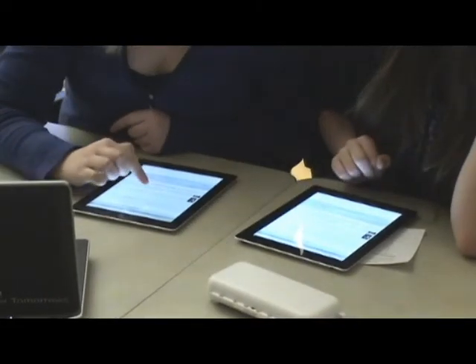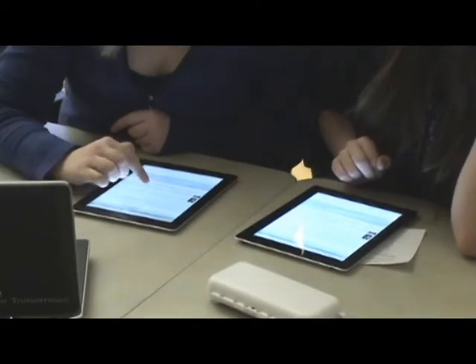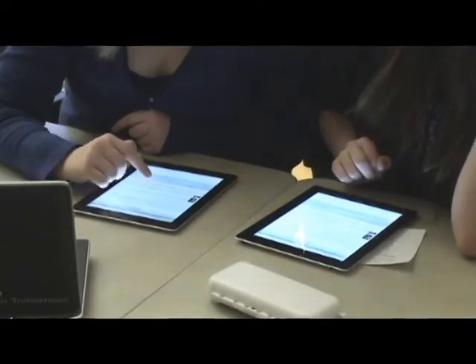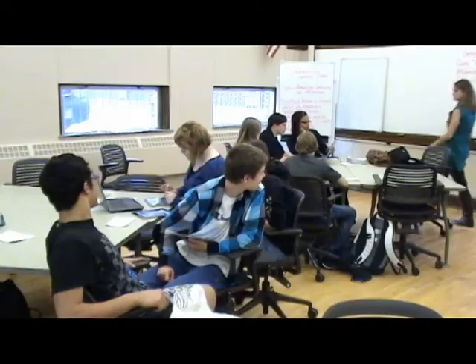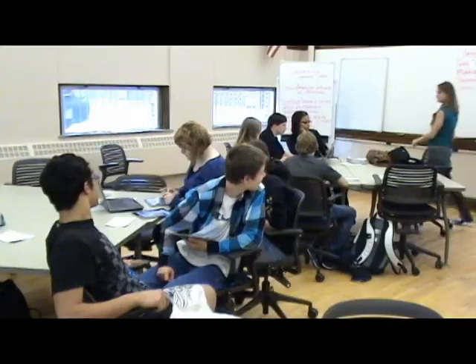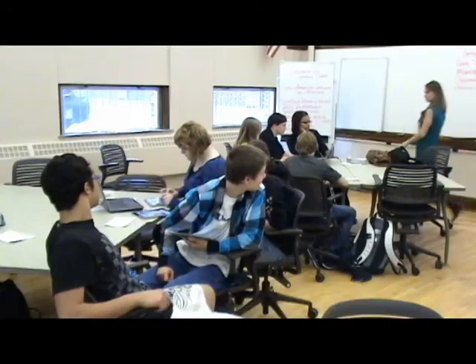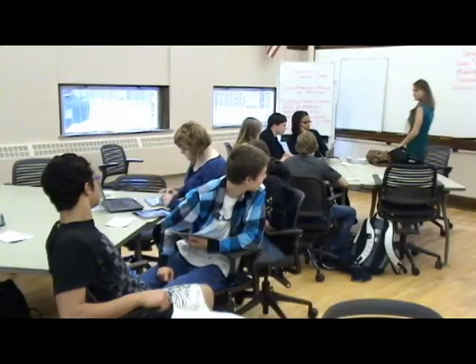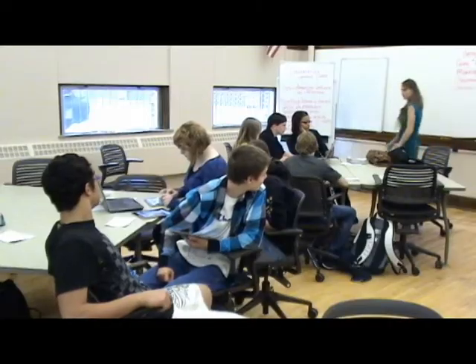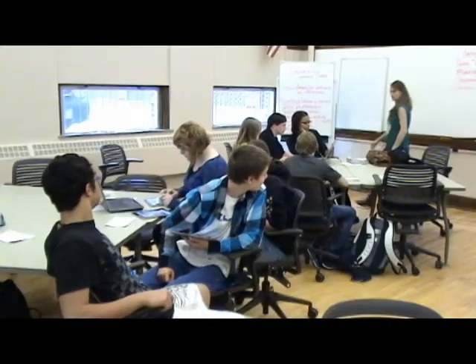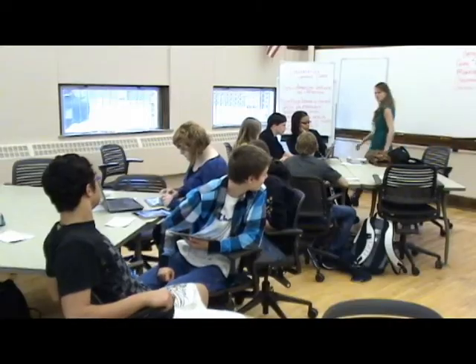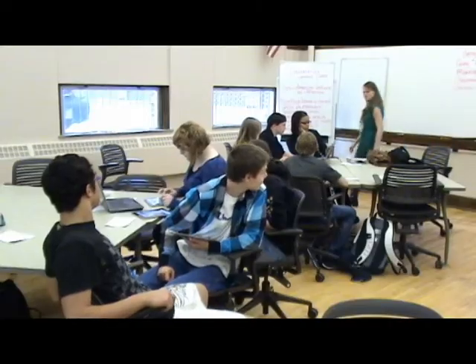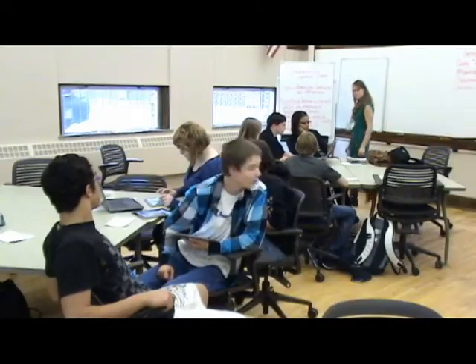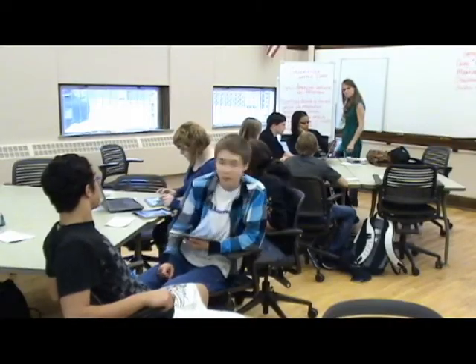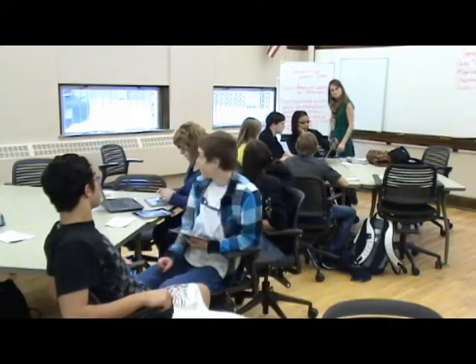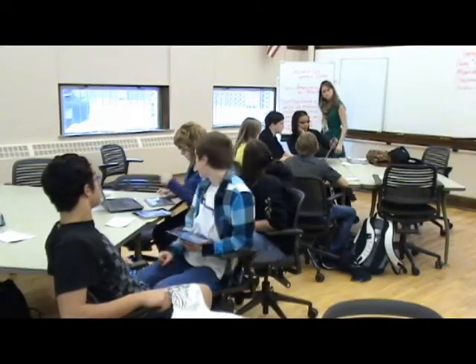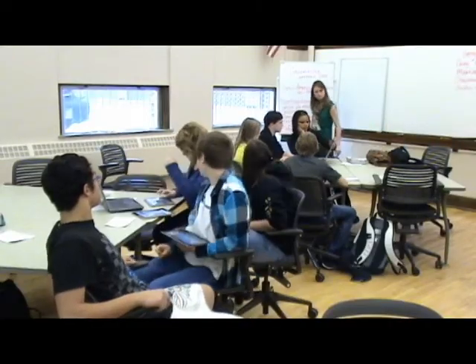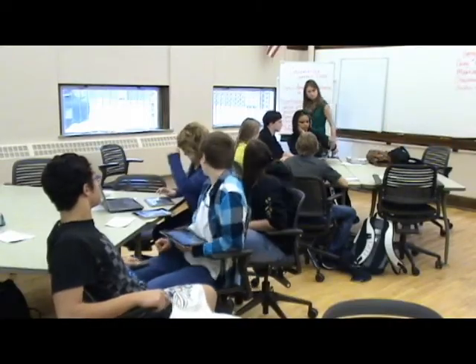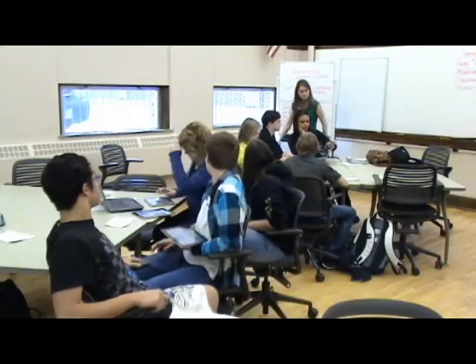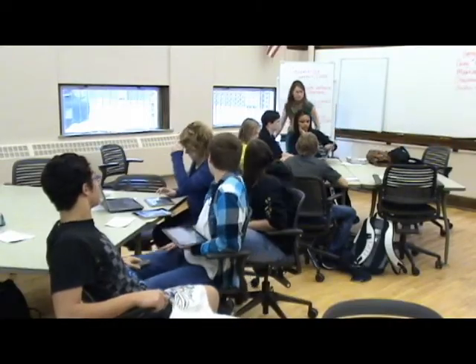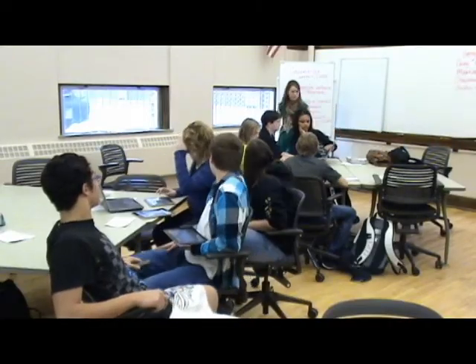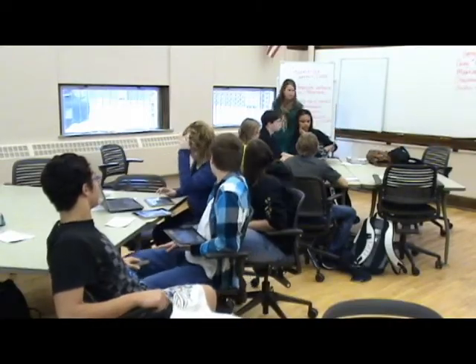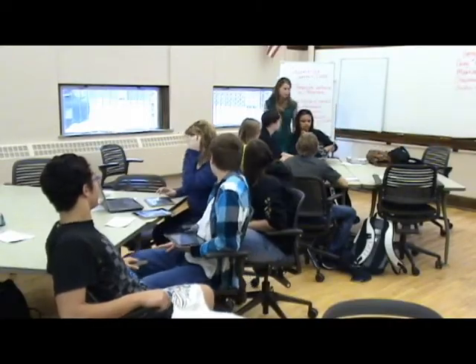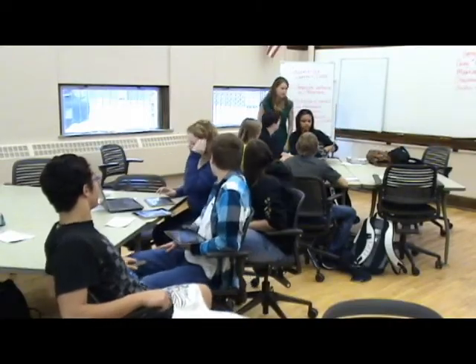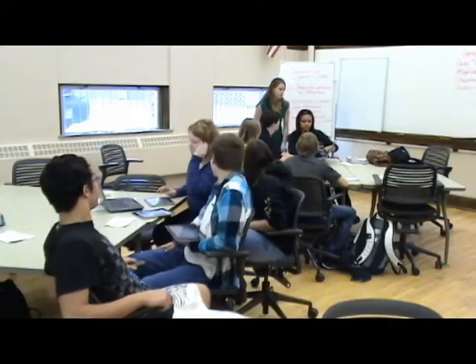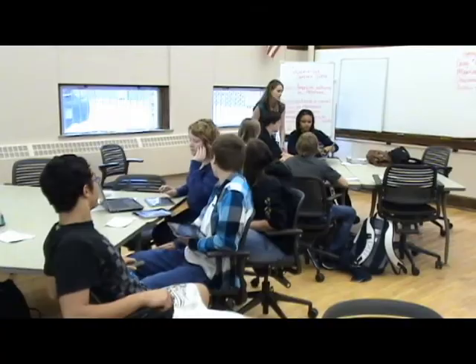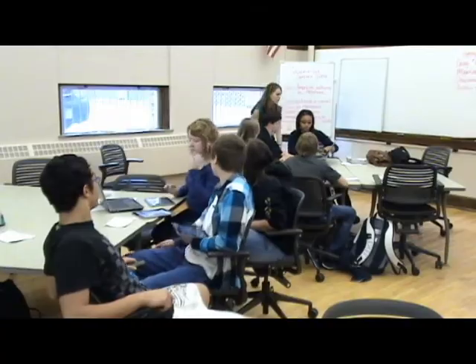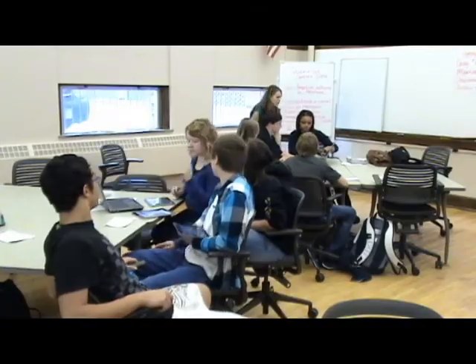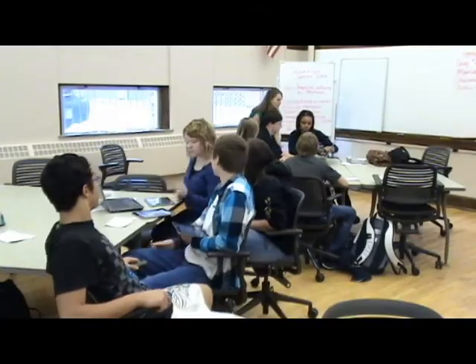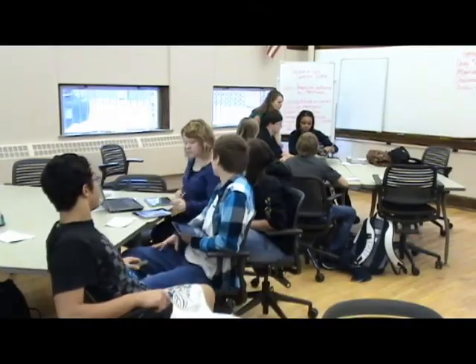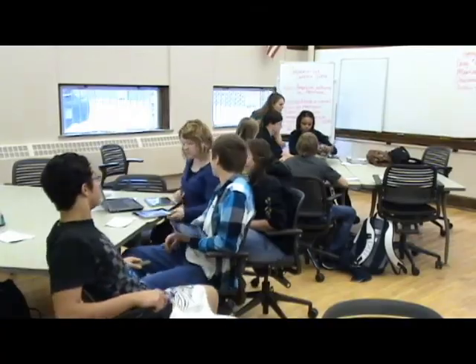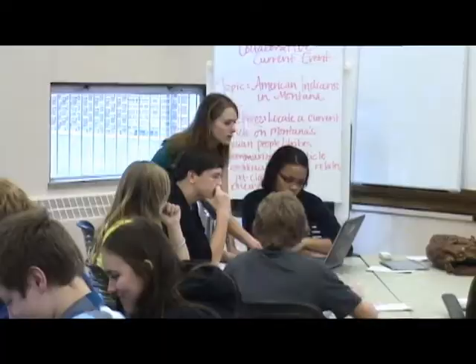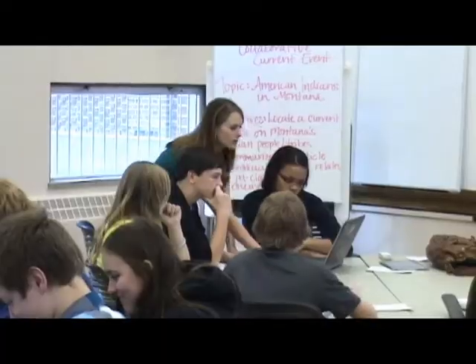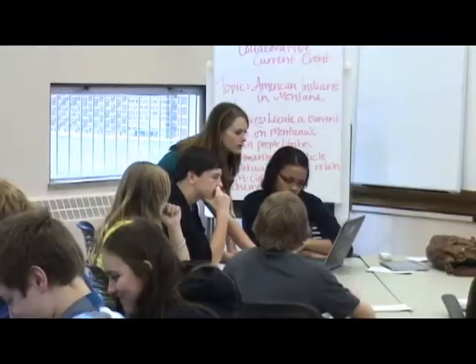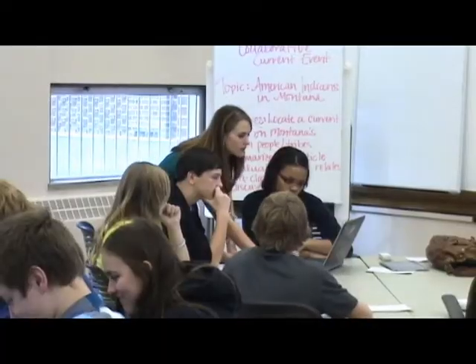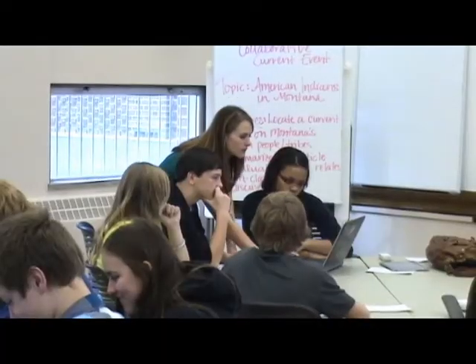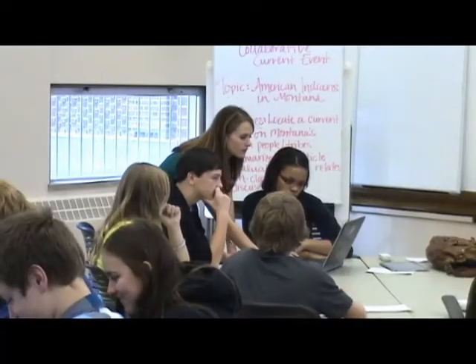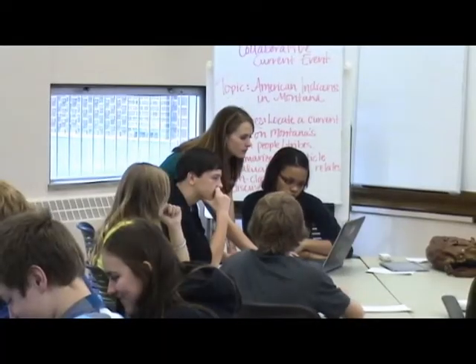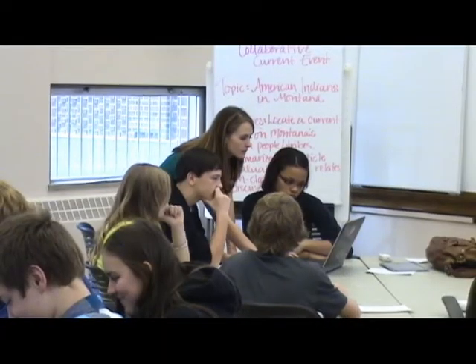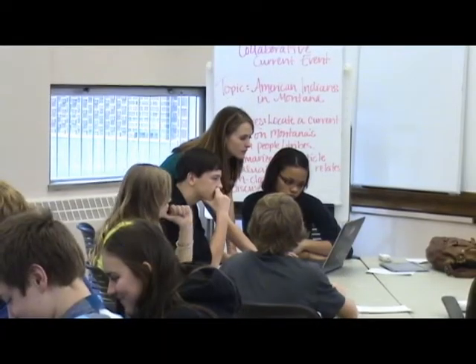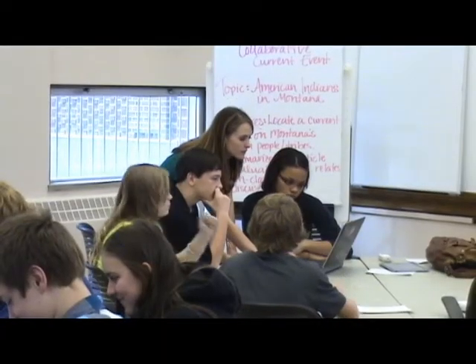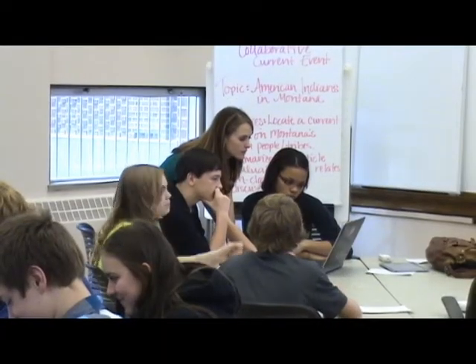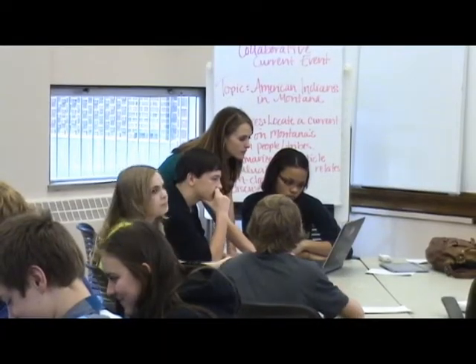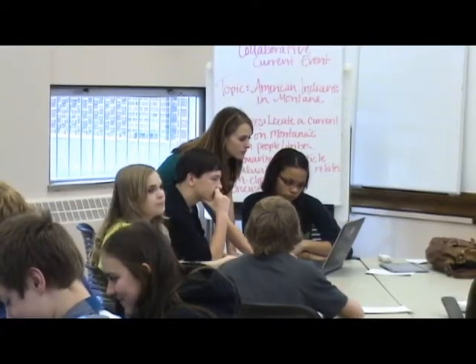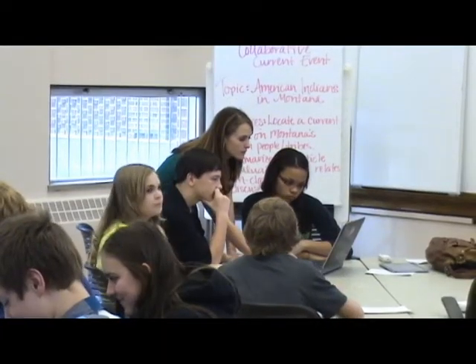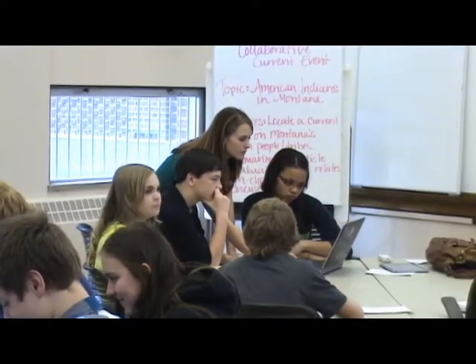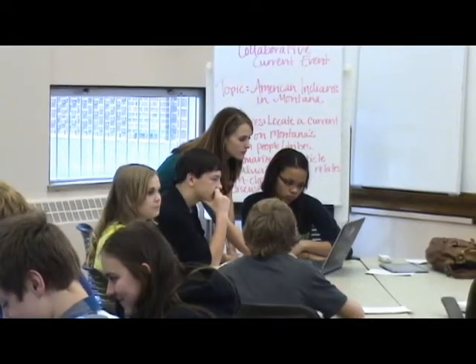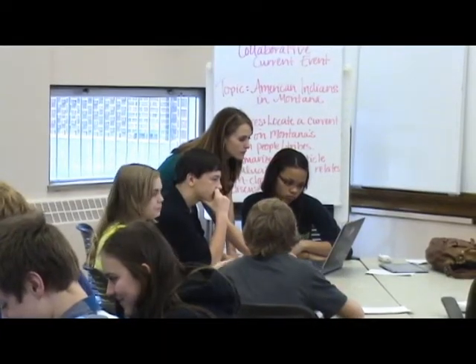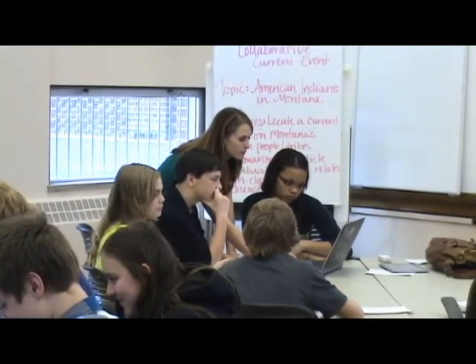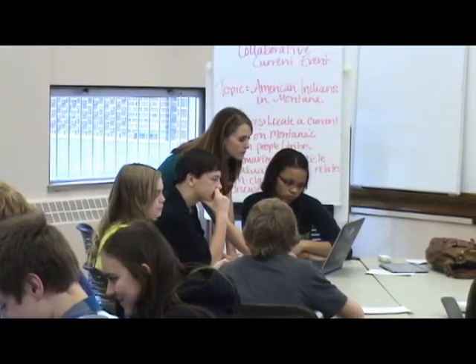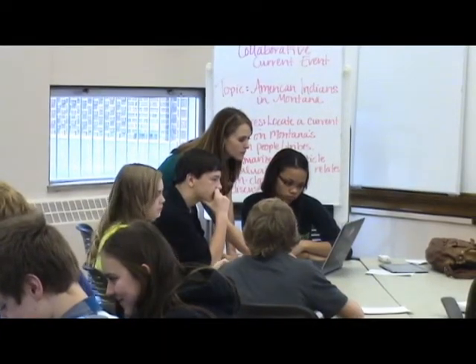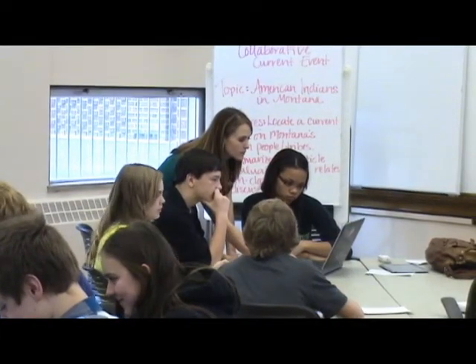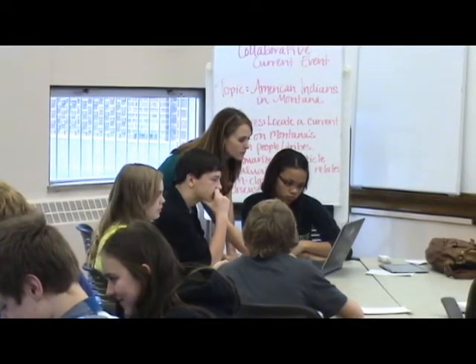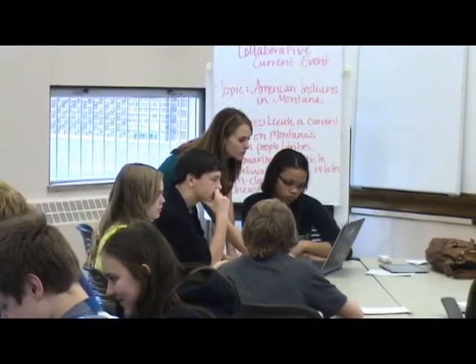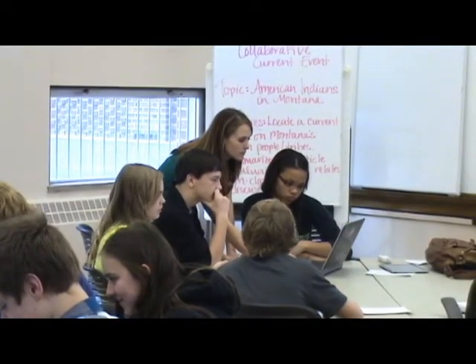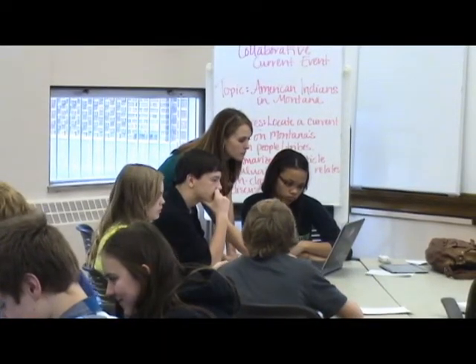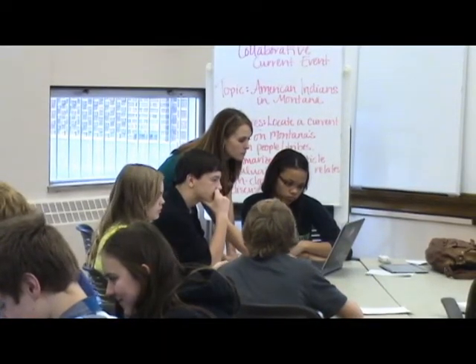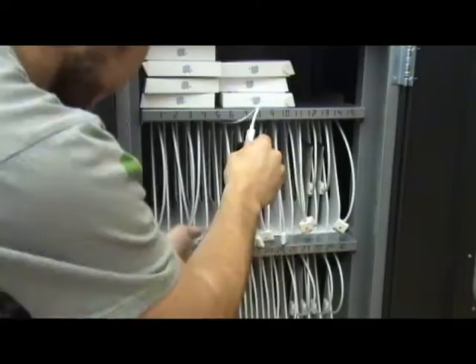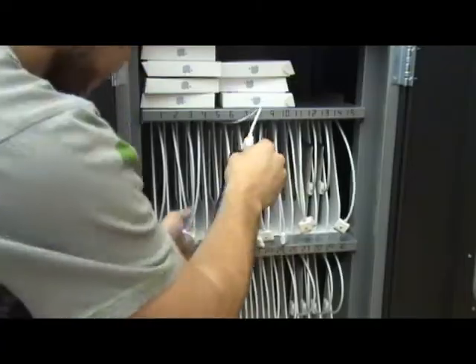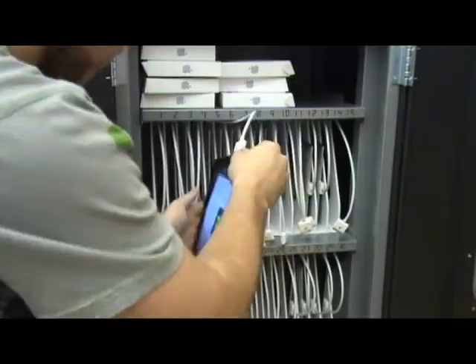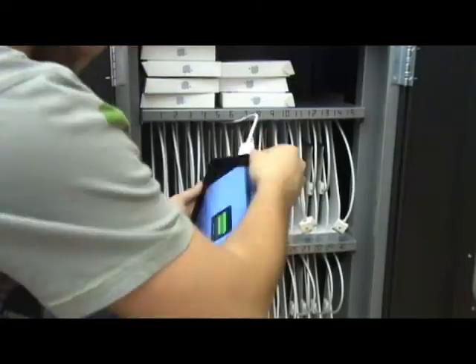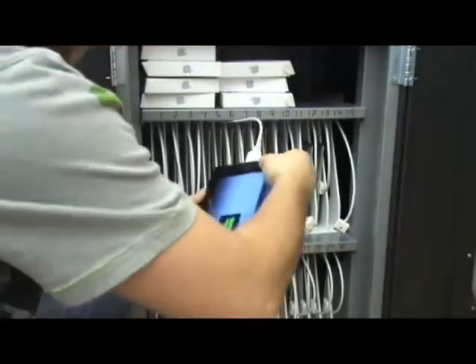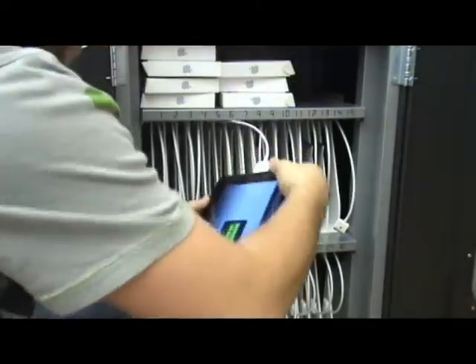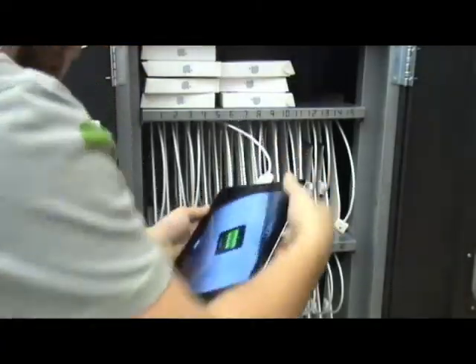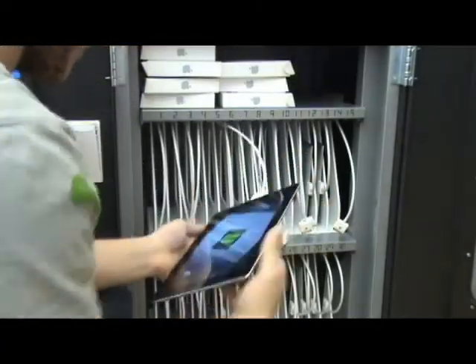Overall, the district has created a space where the teacher and students can collaborate in a learning environment that provides access to multiple forms of interactive technology.